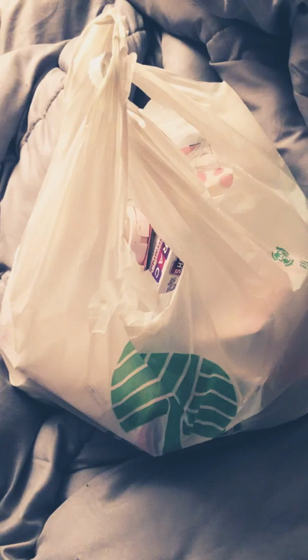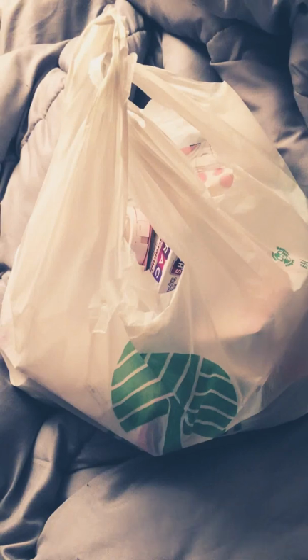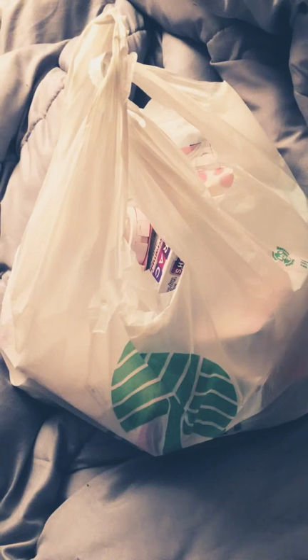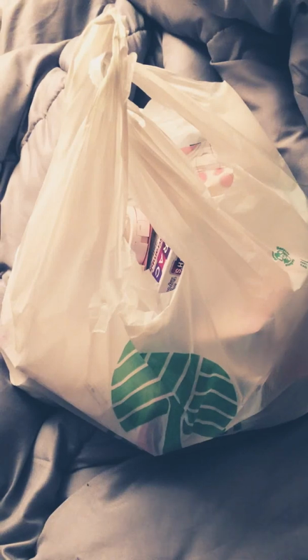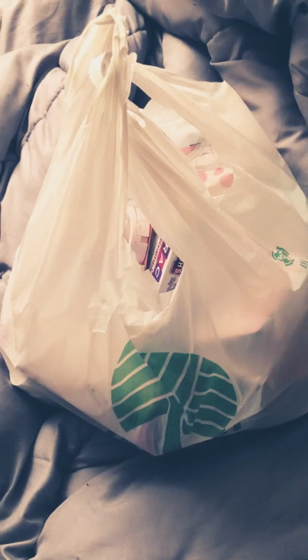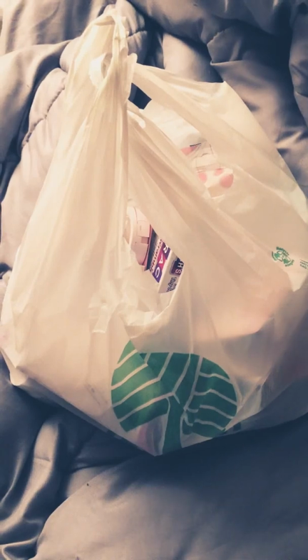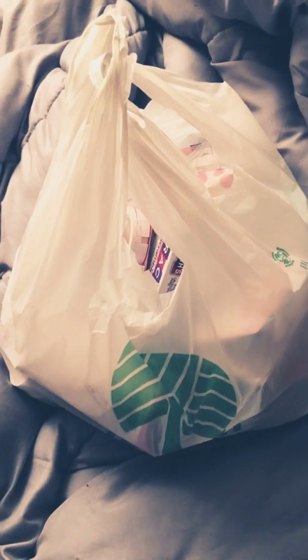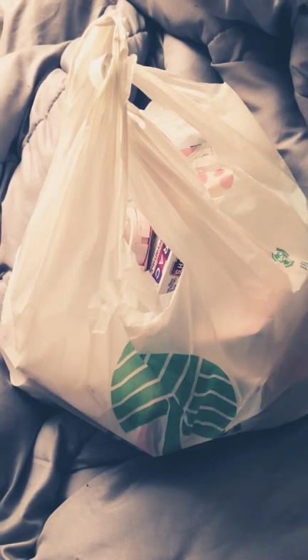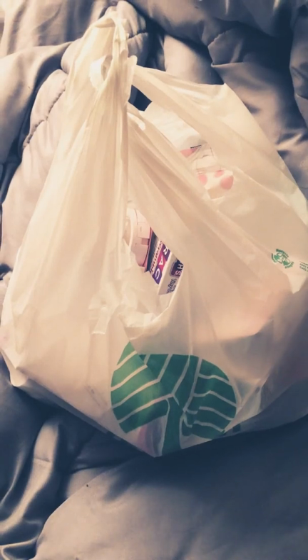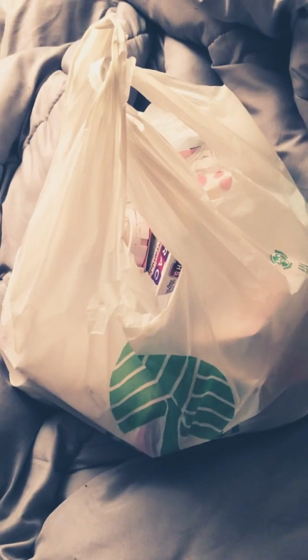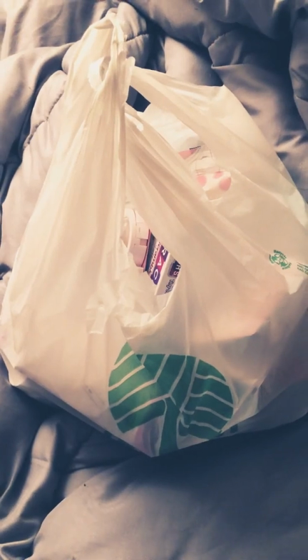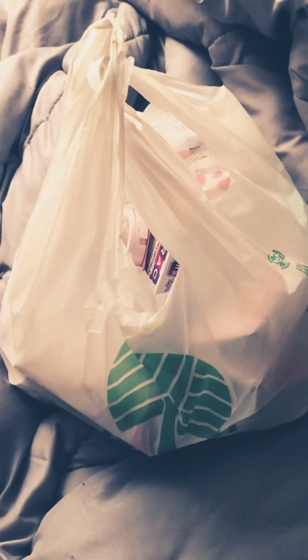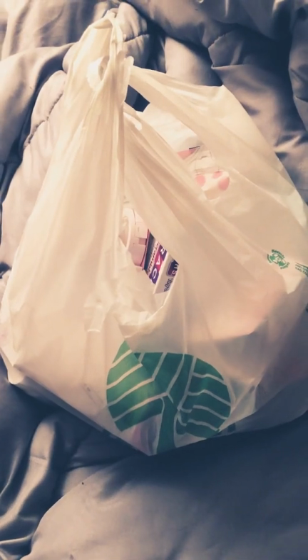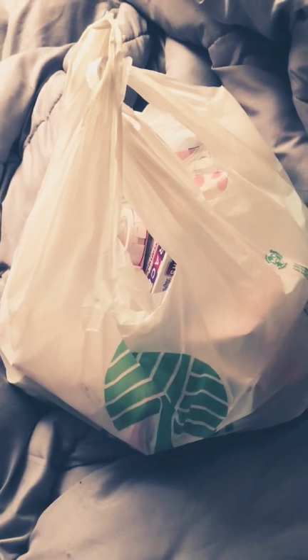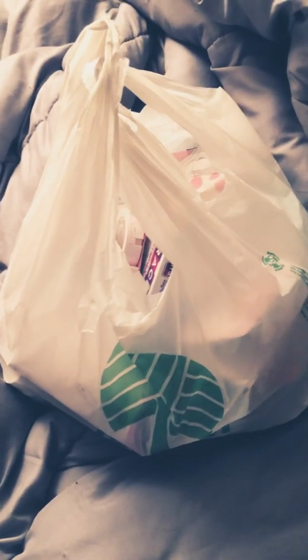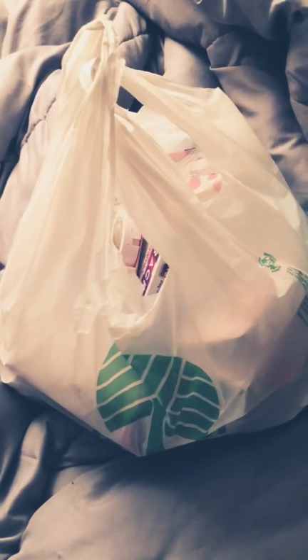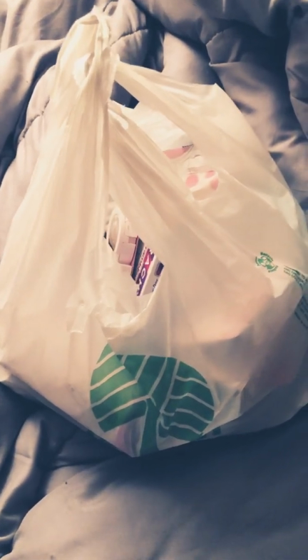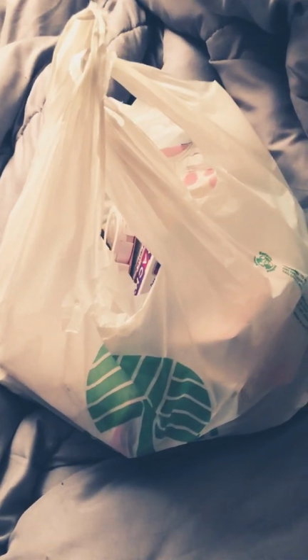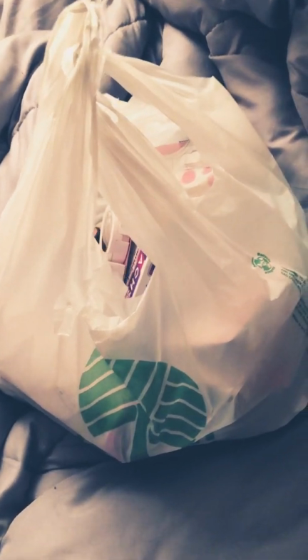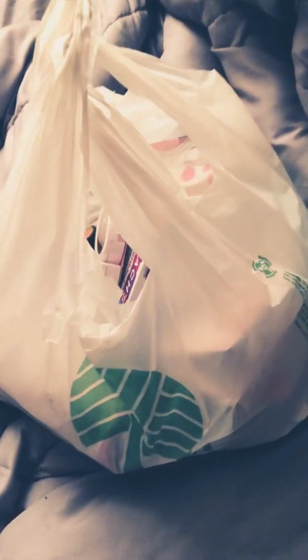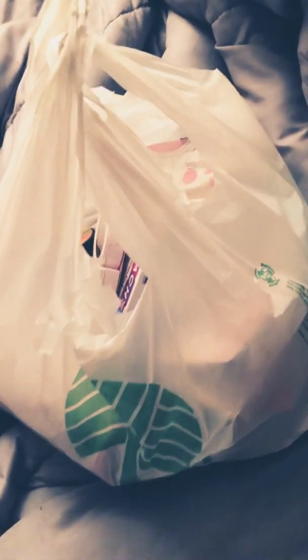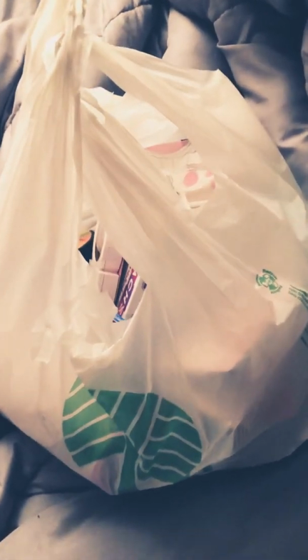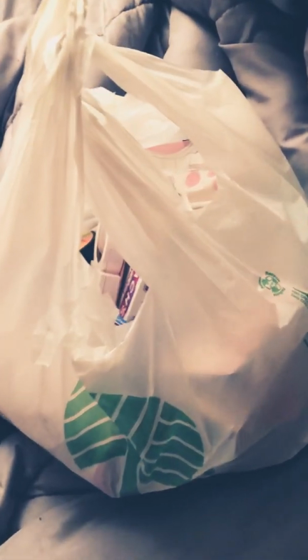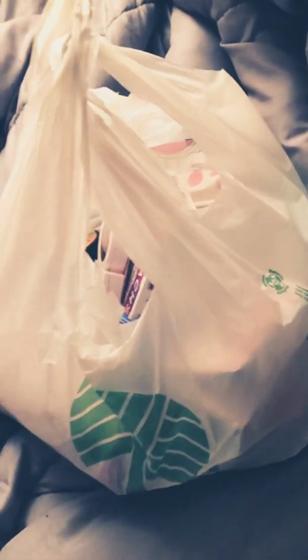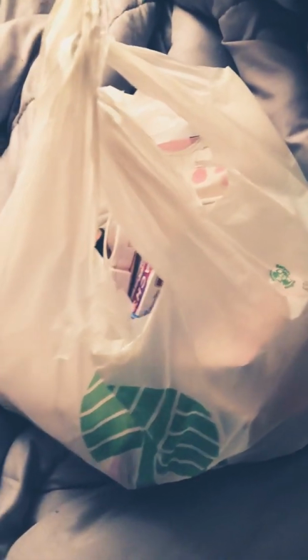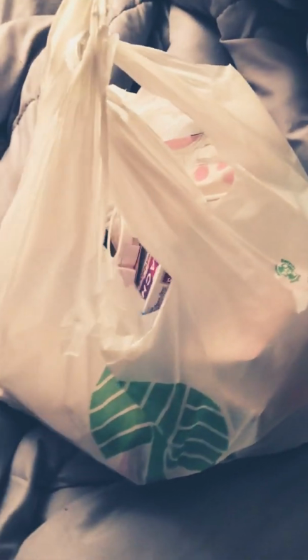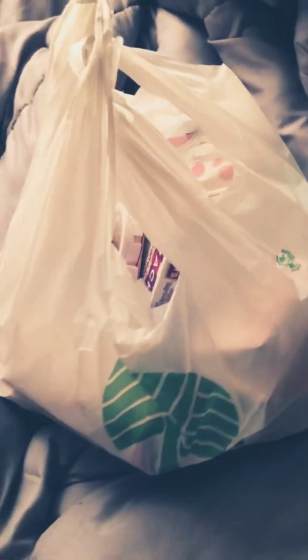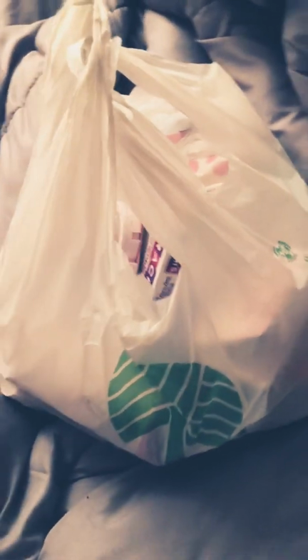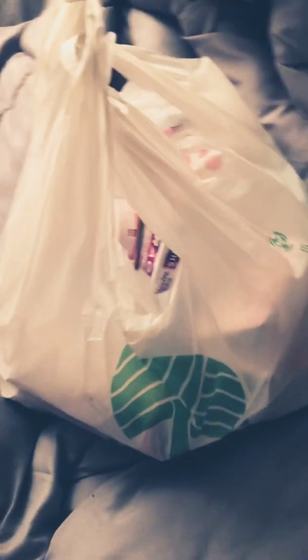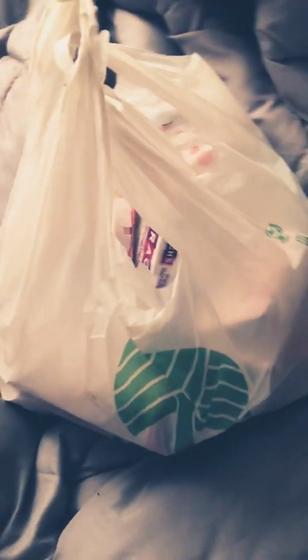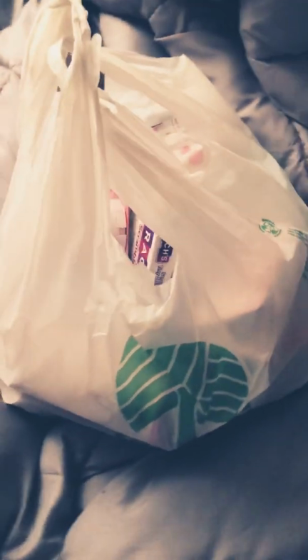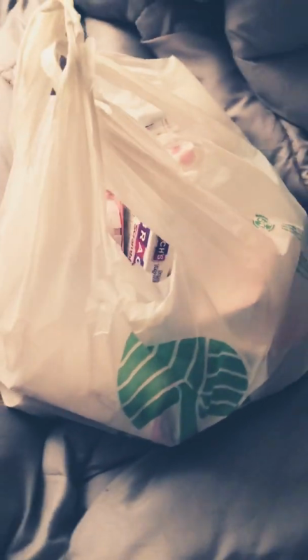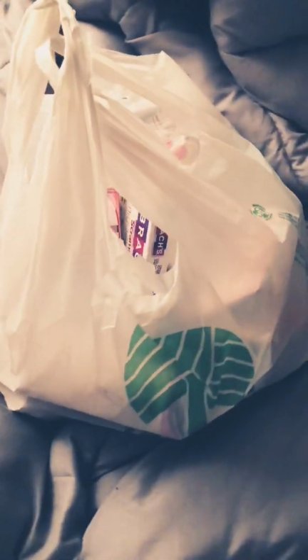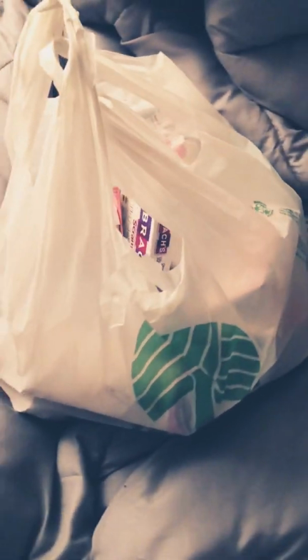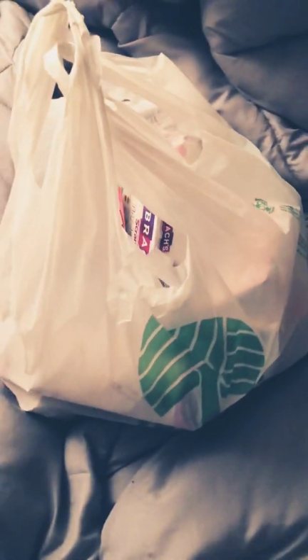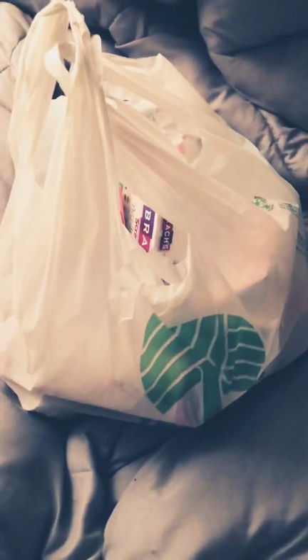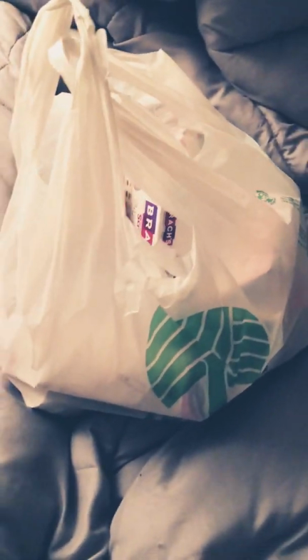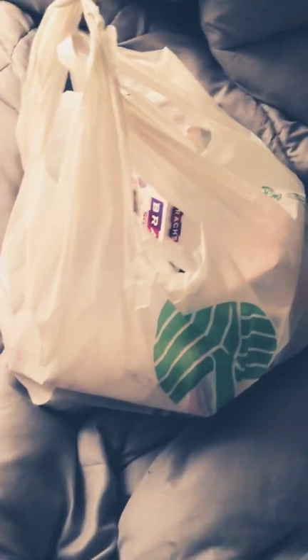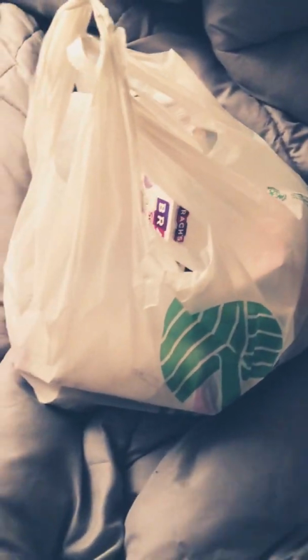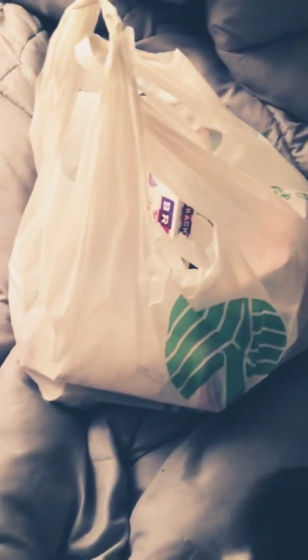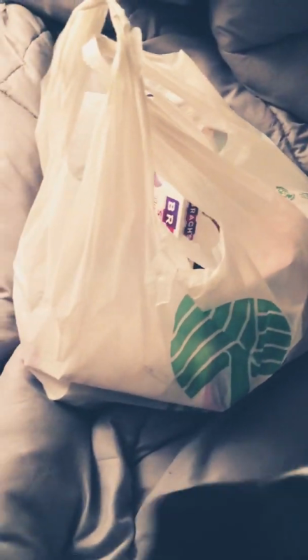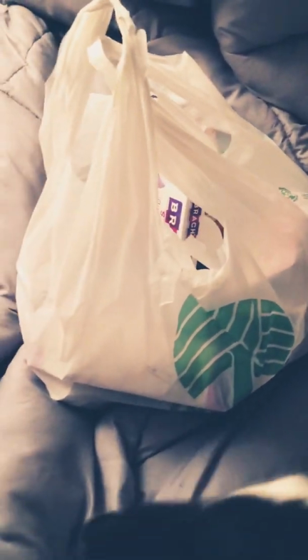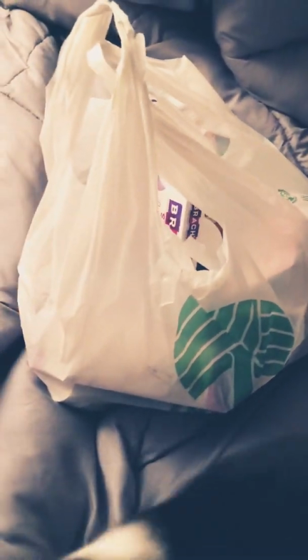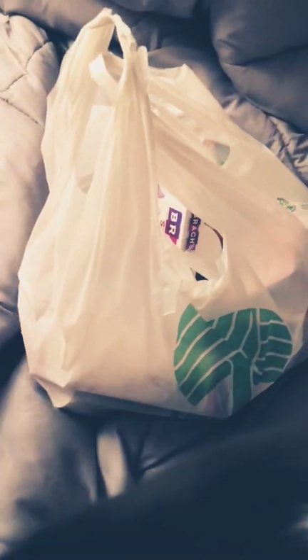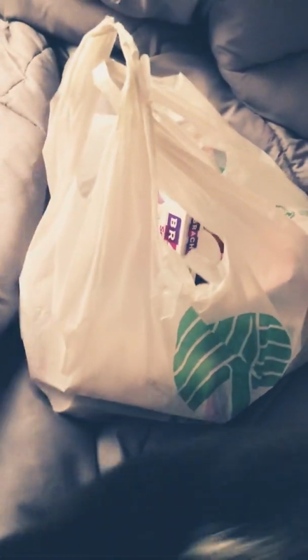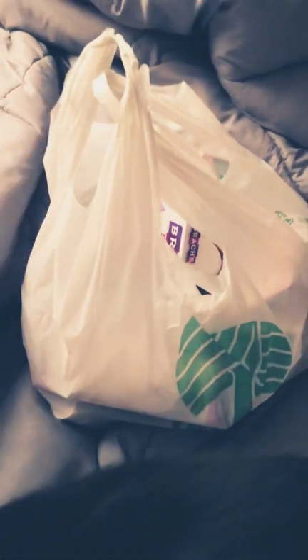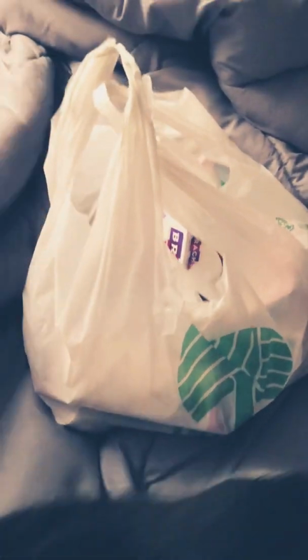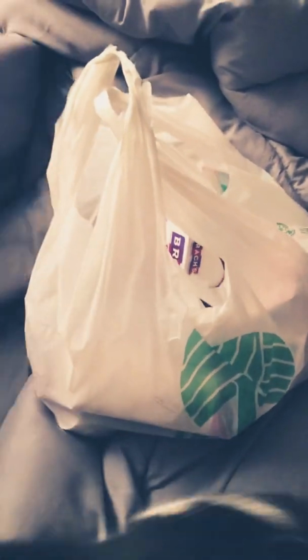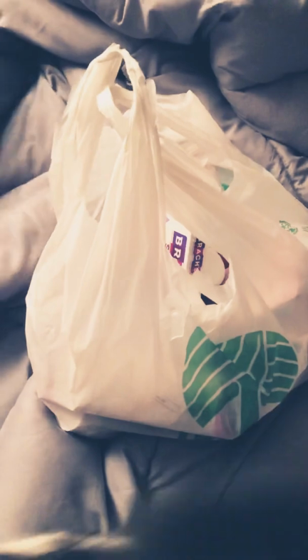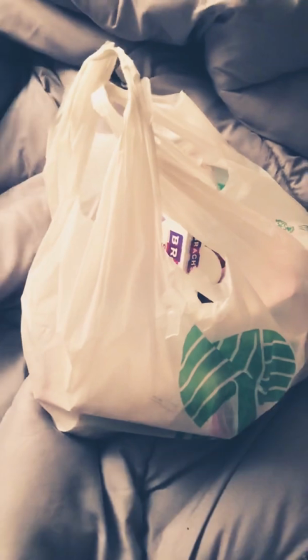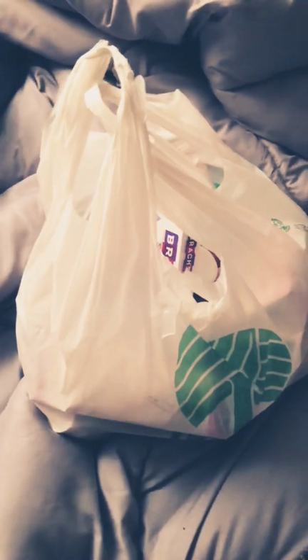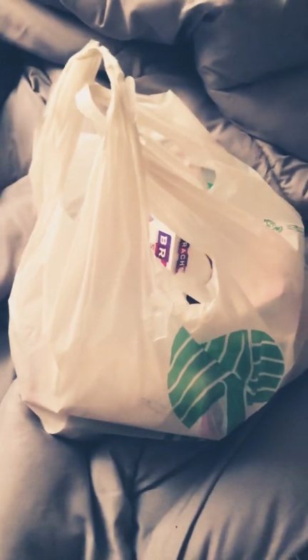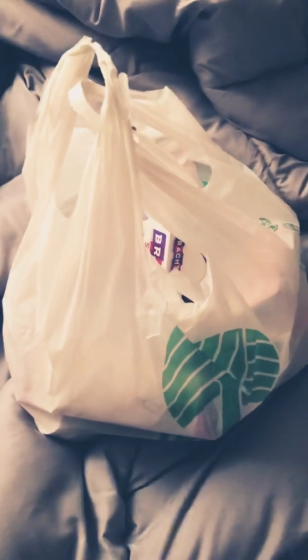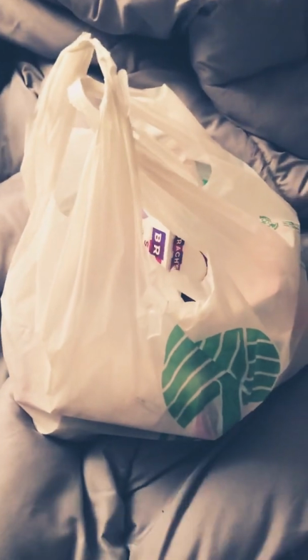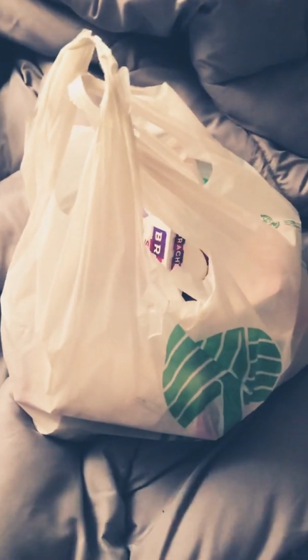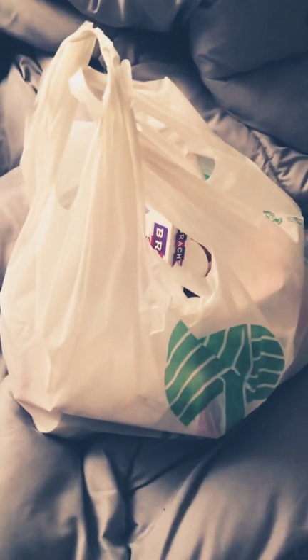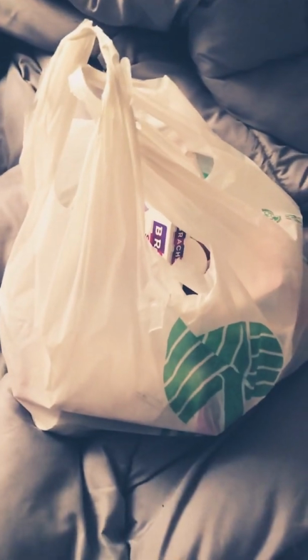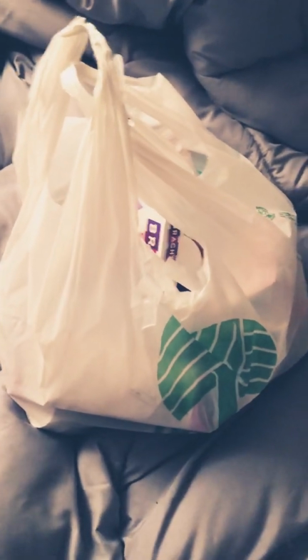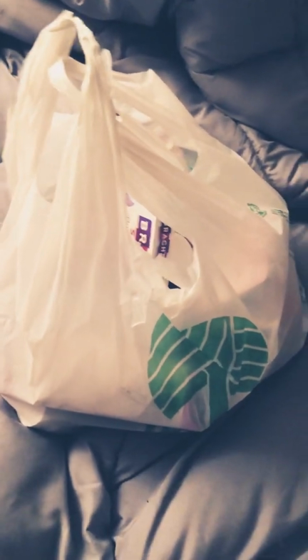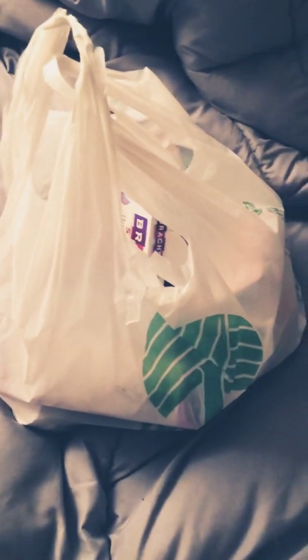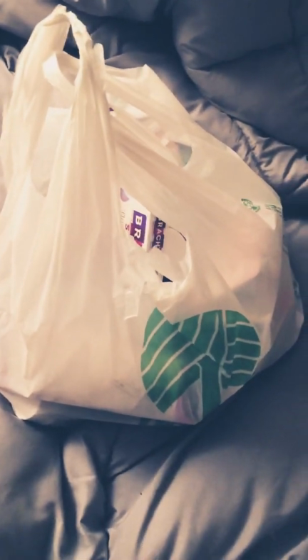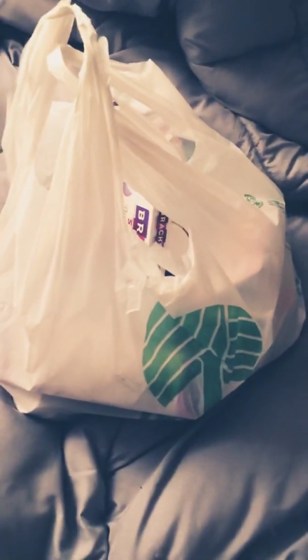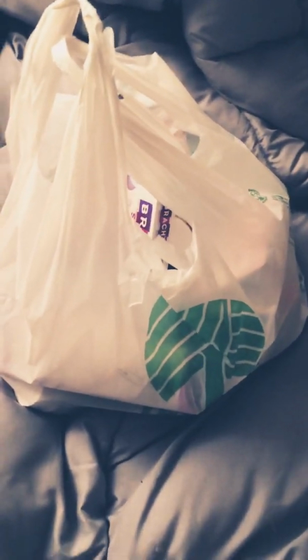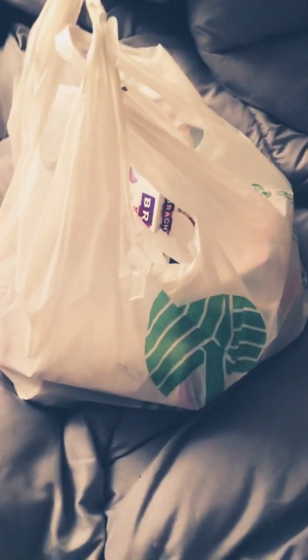Hey guys and welcome back to my channel. Today I have a Dollar Tree haul for you and I found some awesome things I wanted to share.